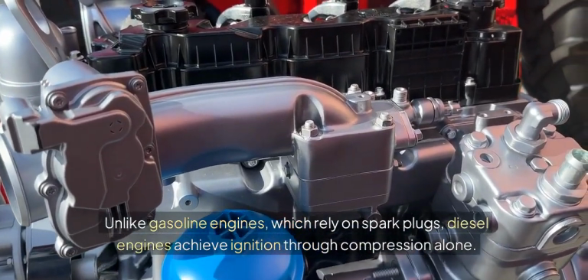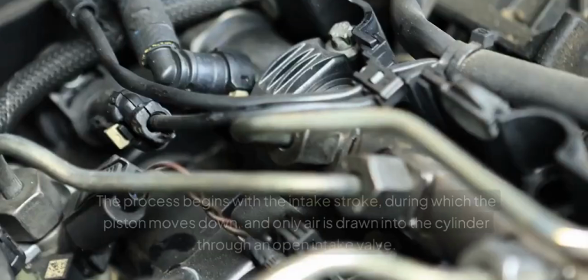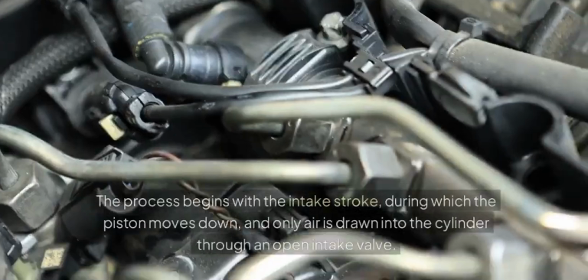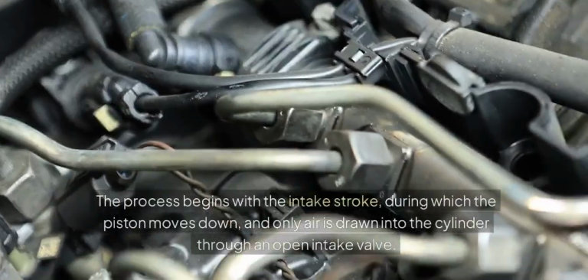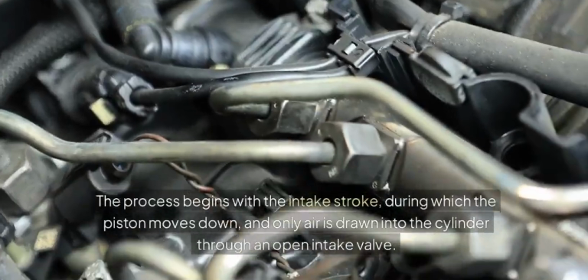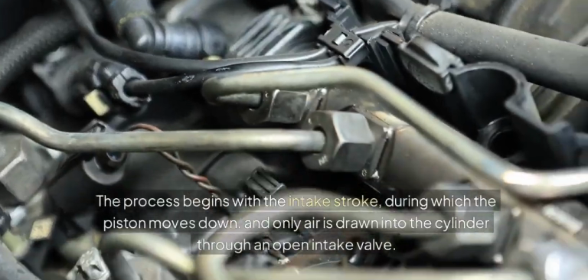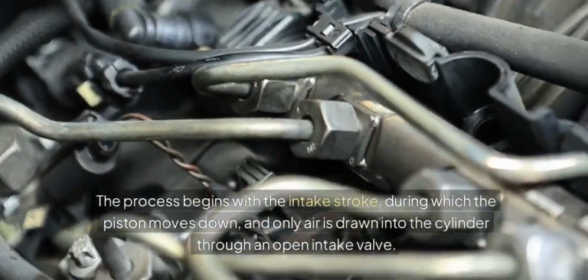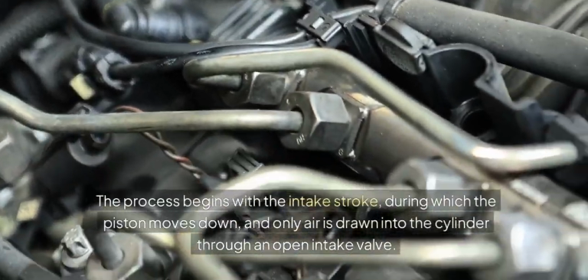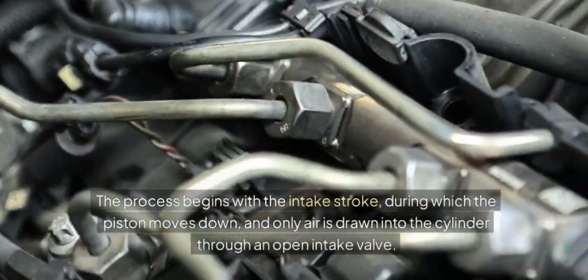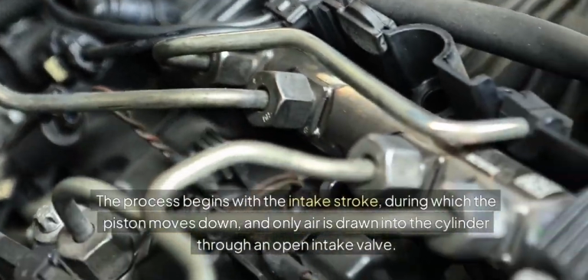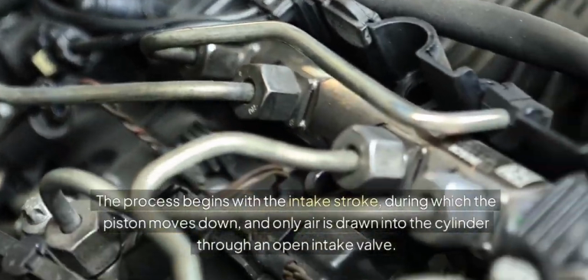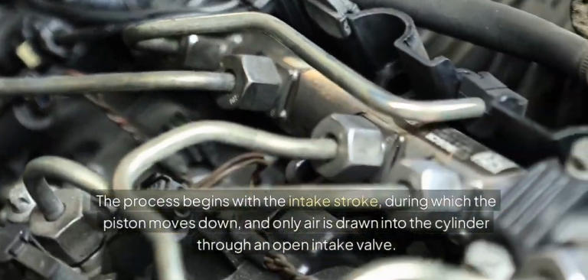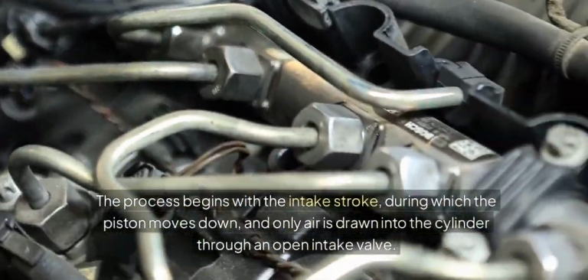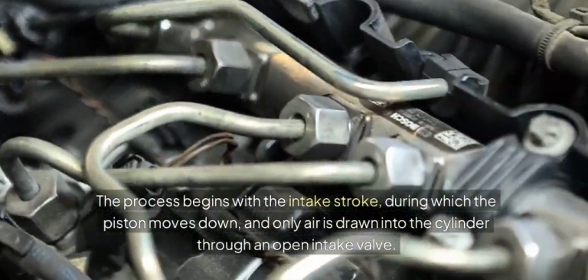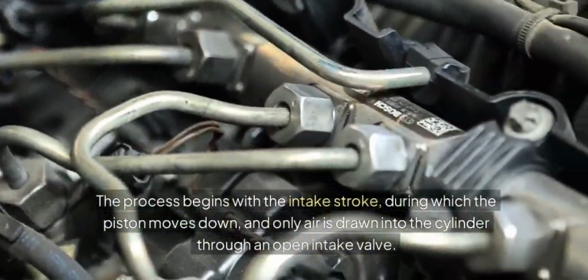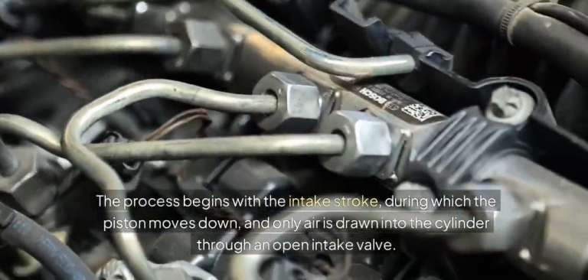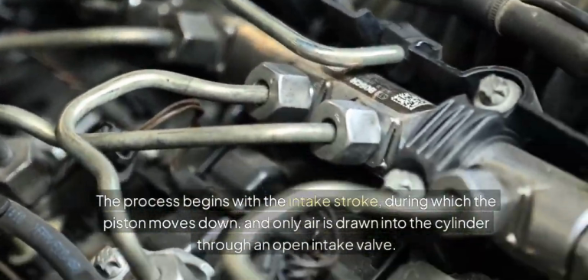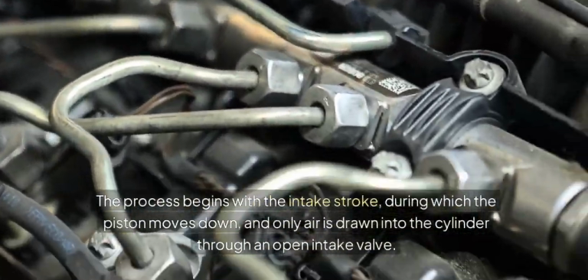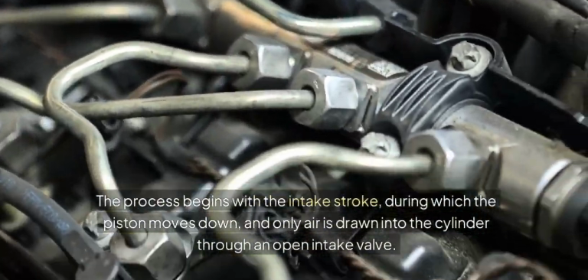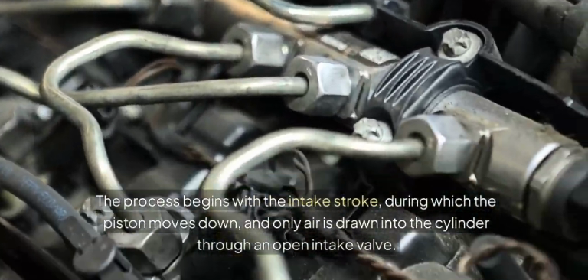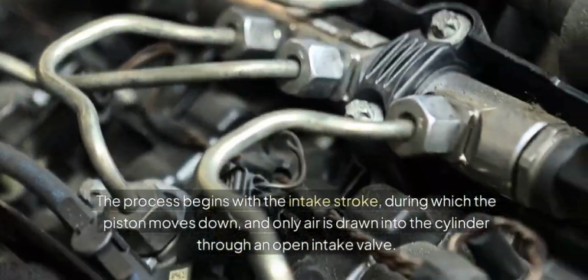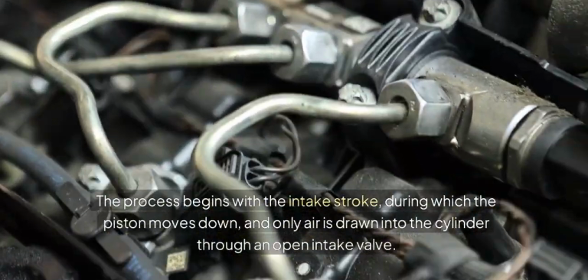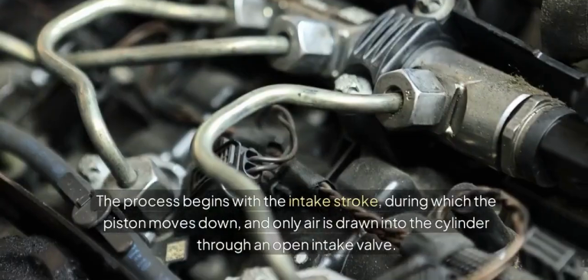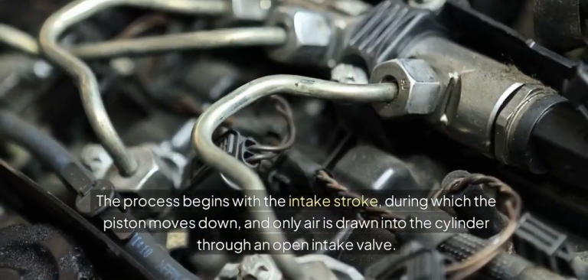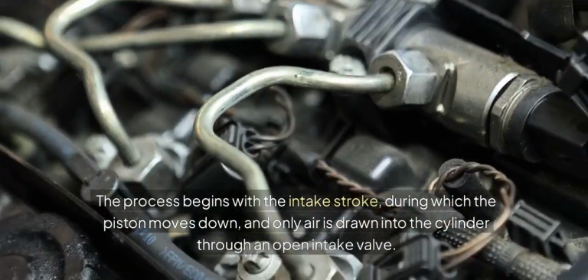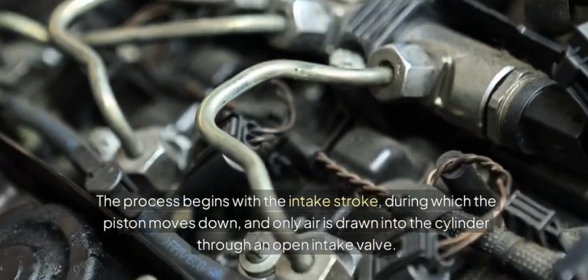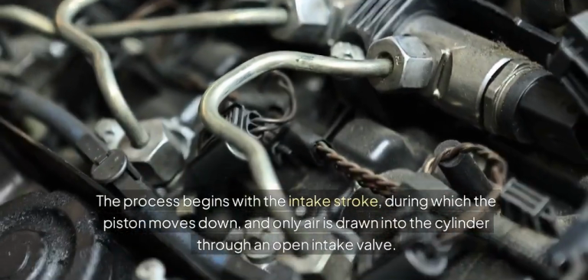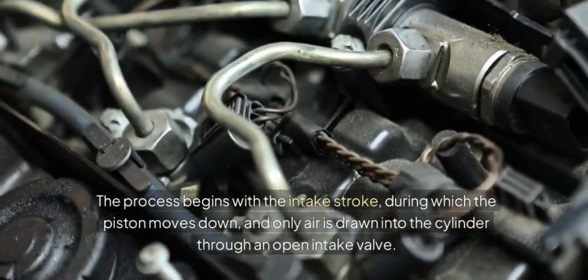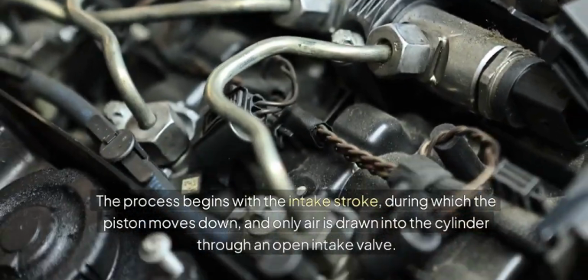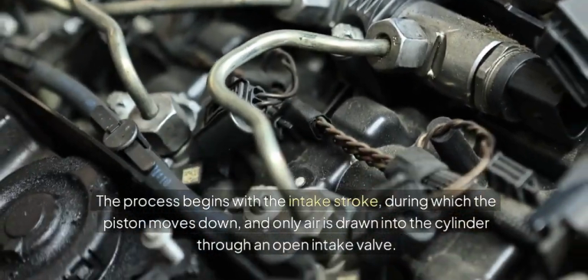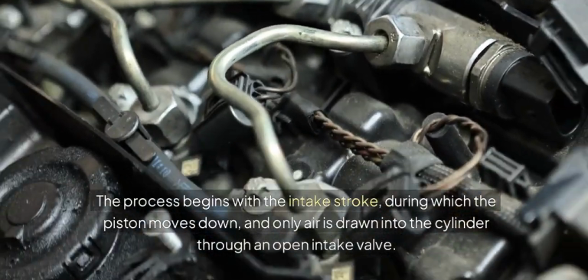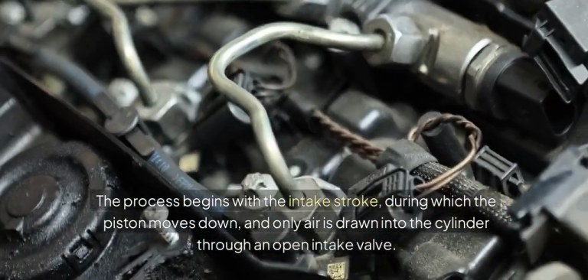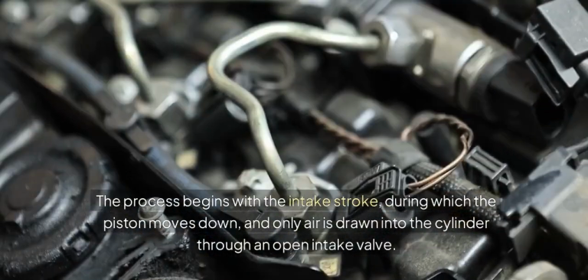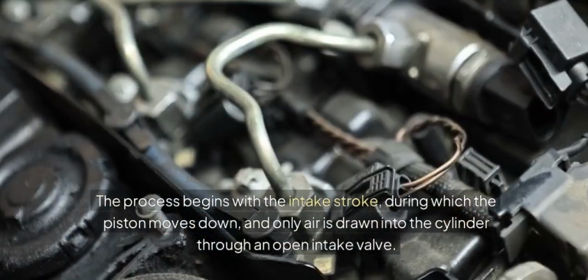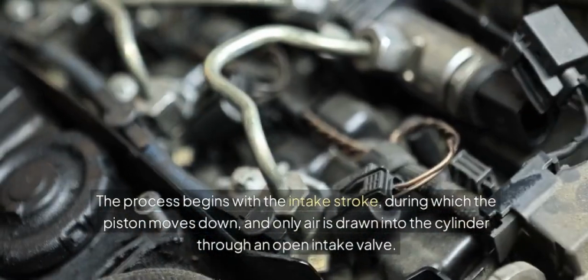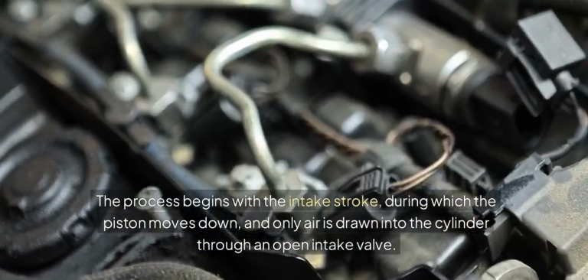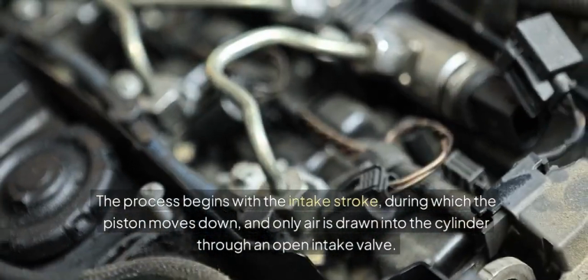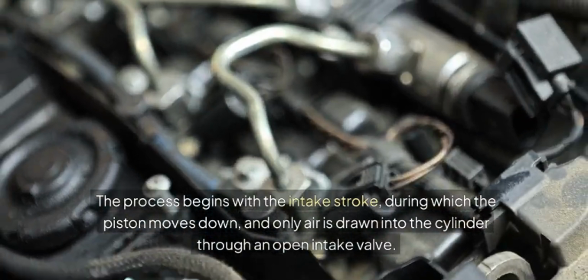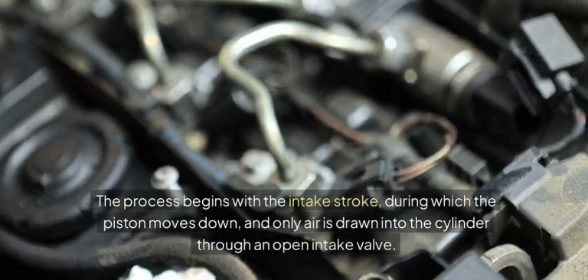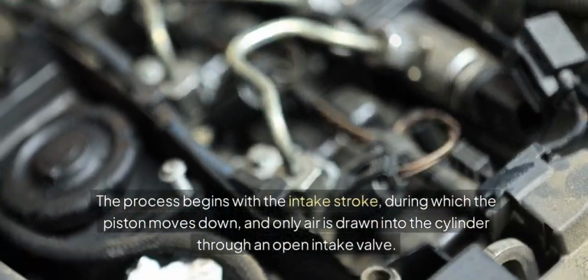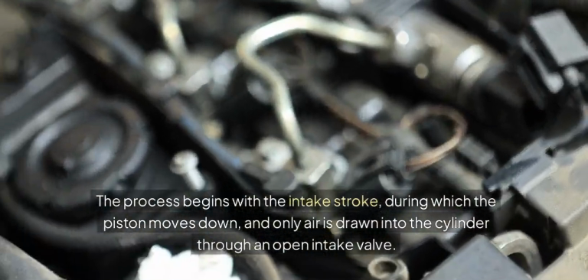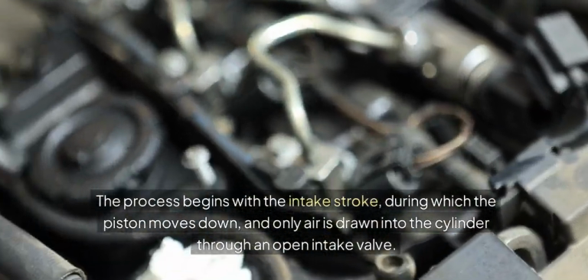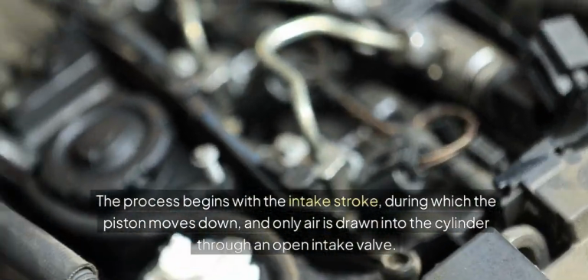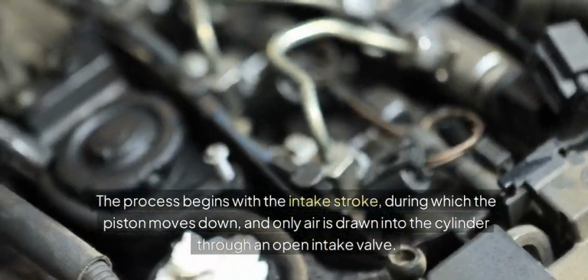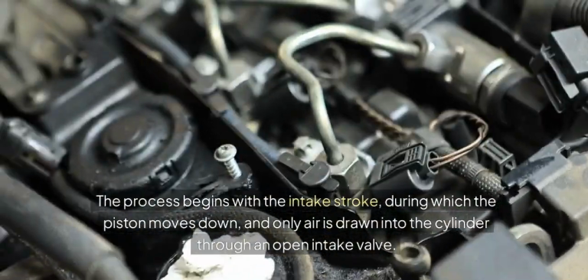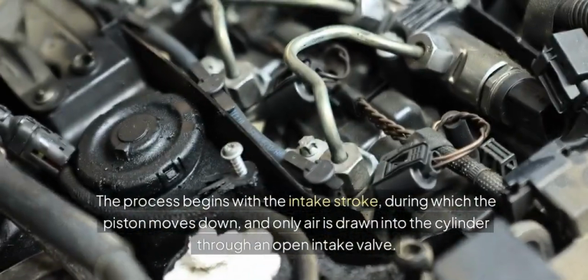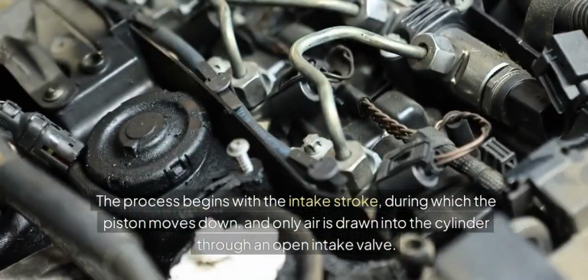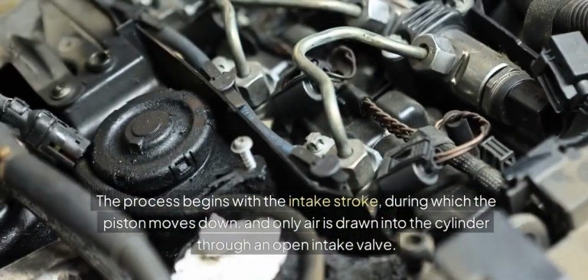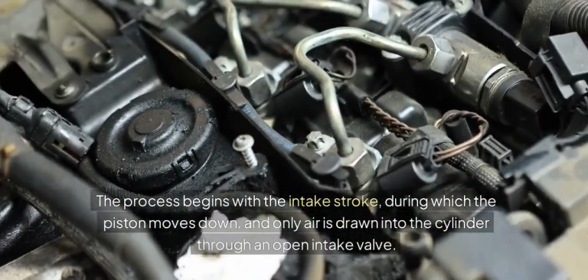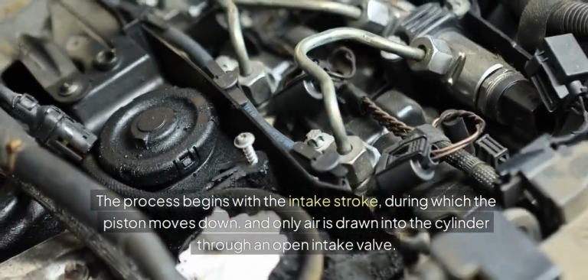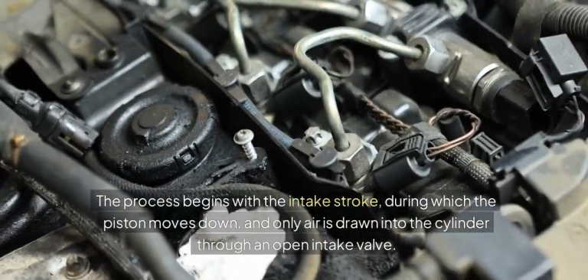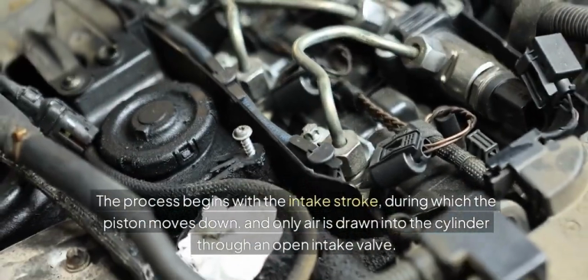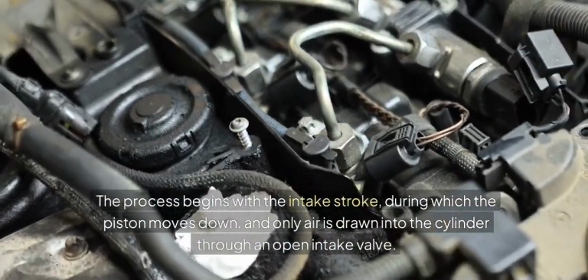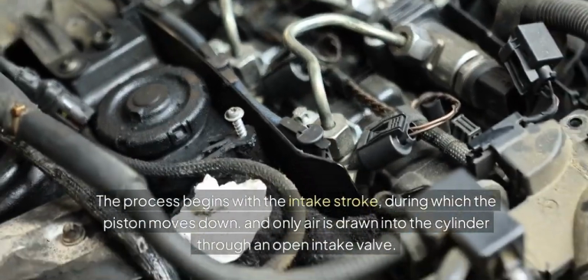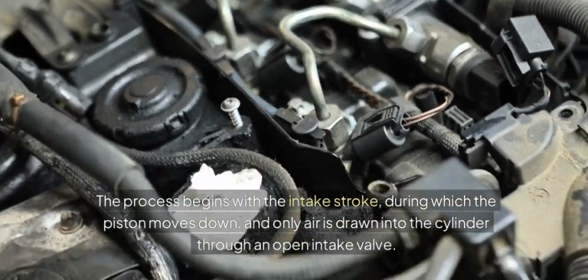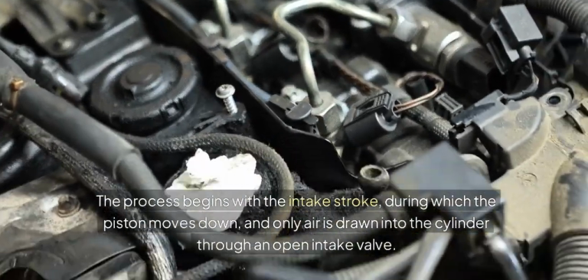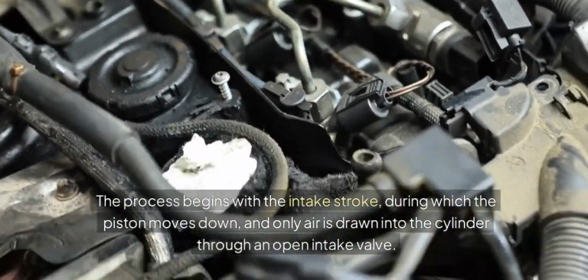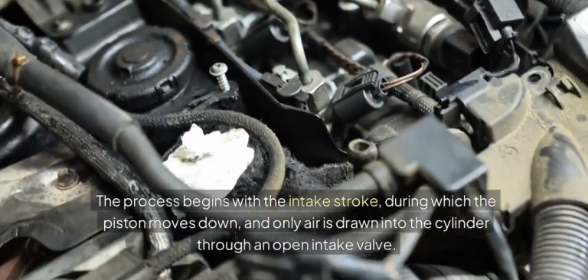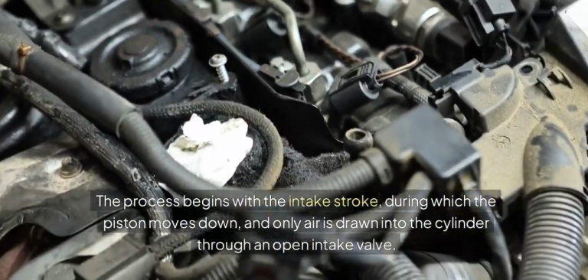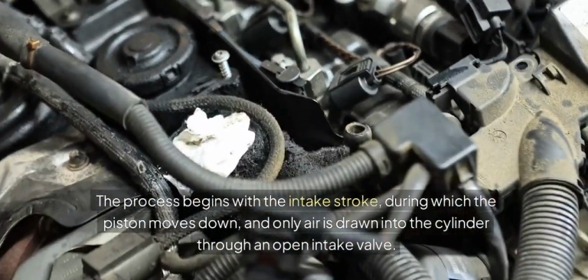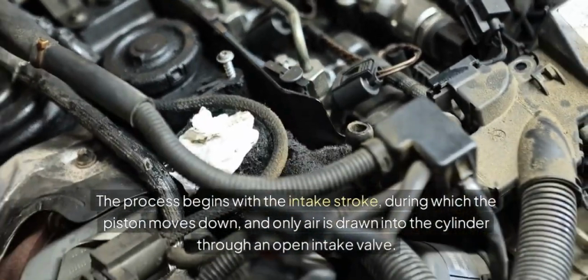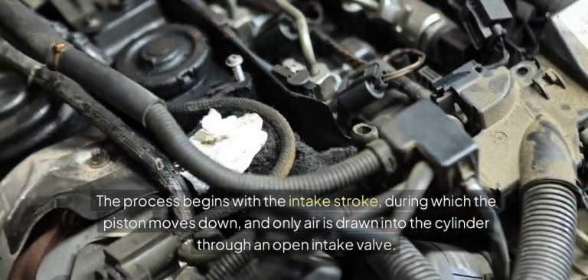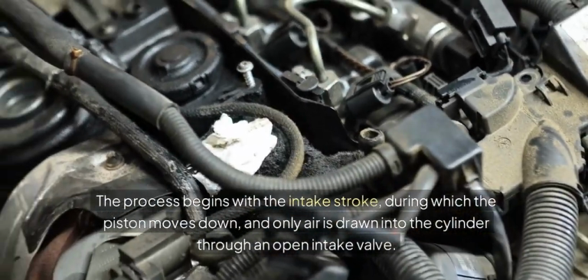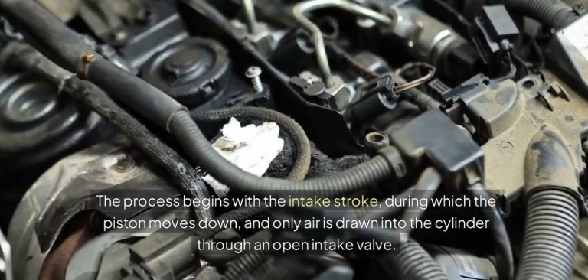The process begins with the intake stroke, during which the piston moves down, and only air is drawn into the cylinder through an open intake valve.